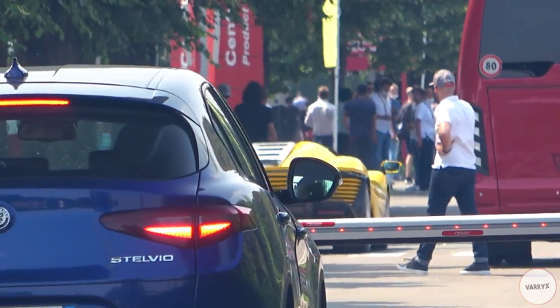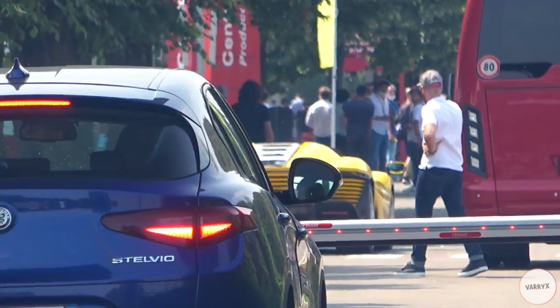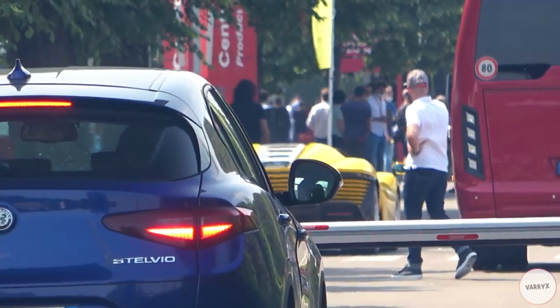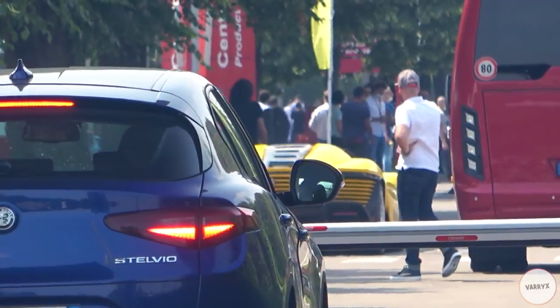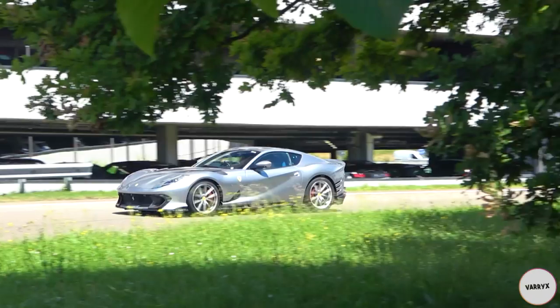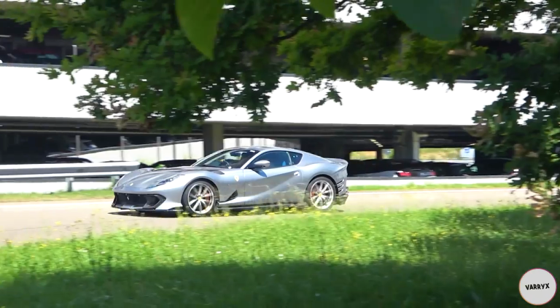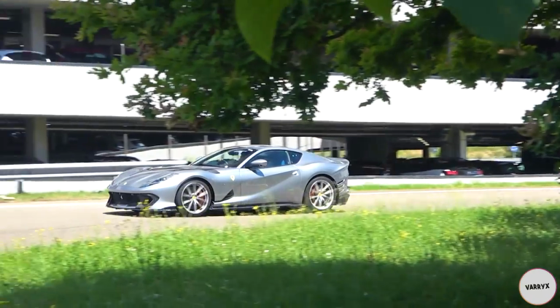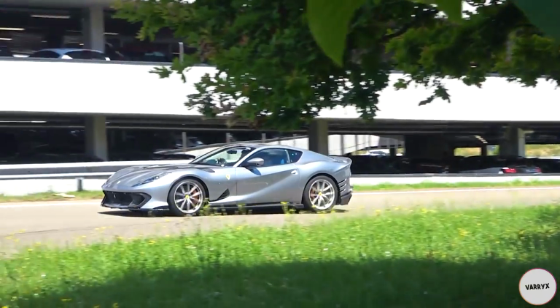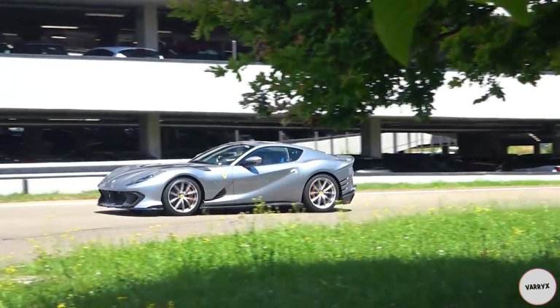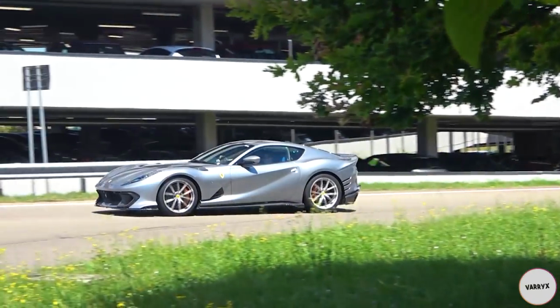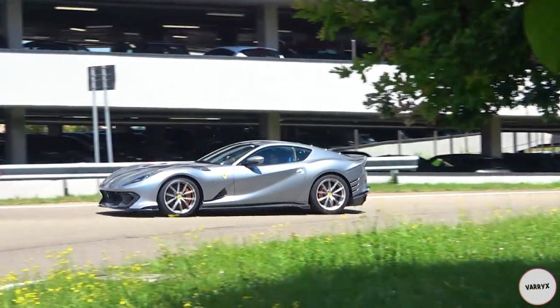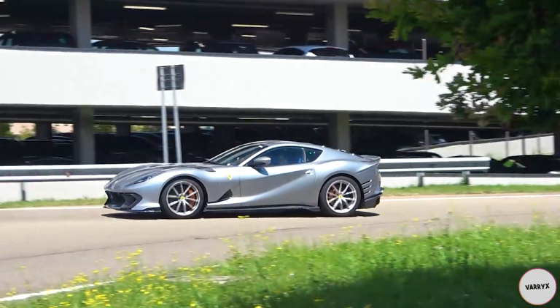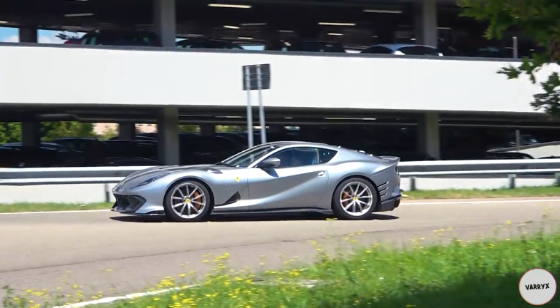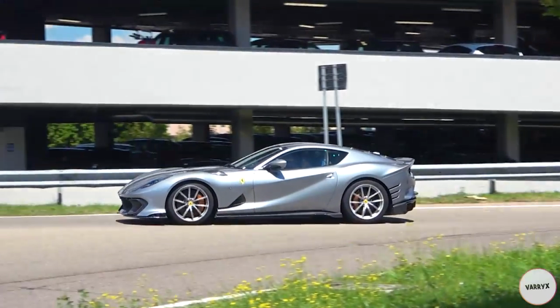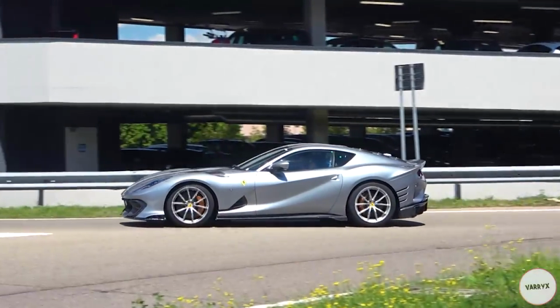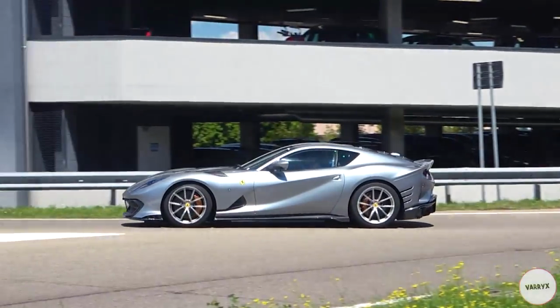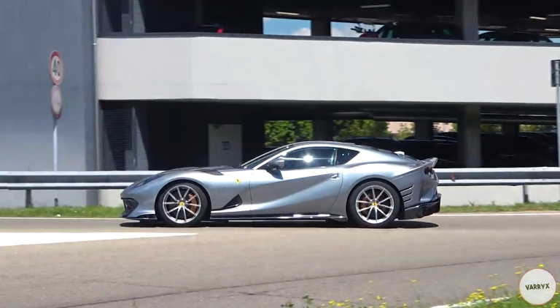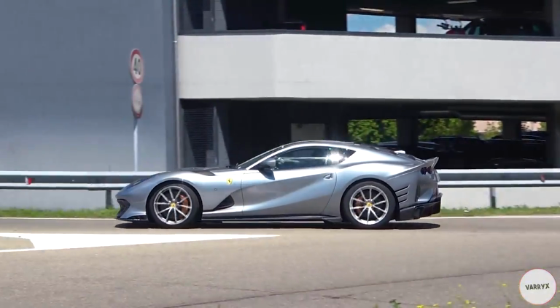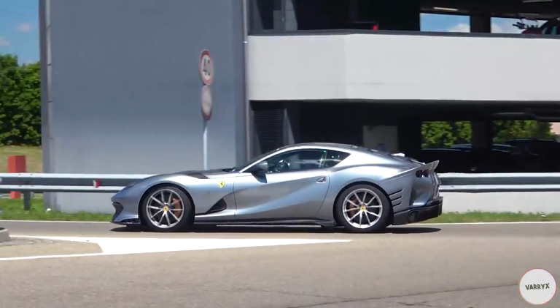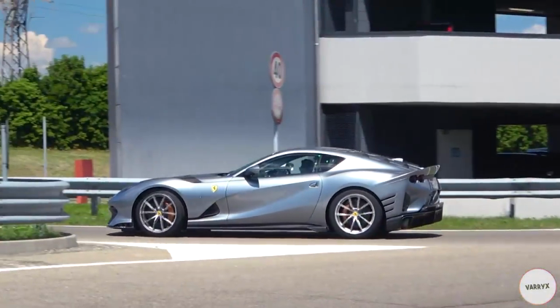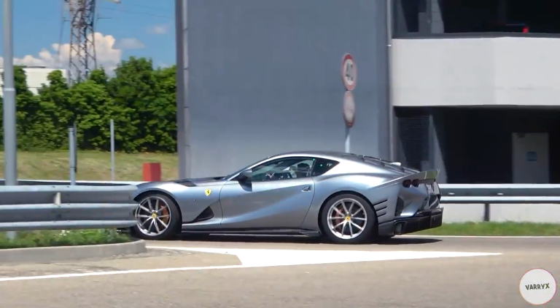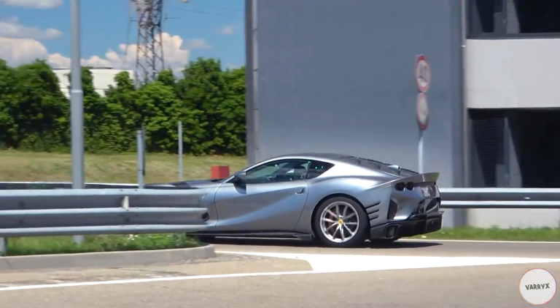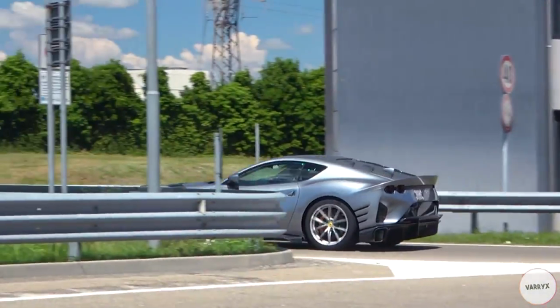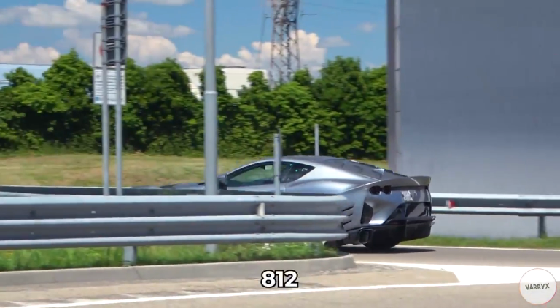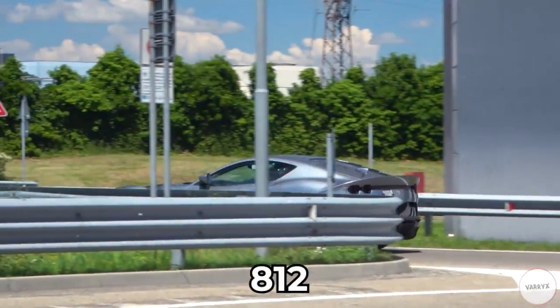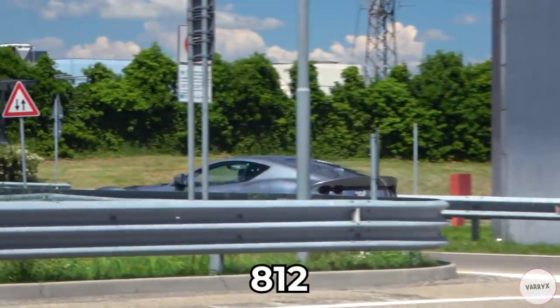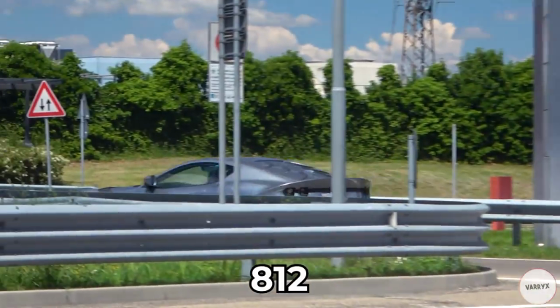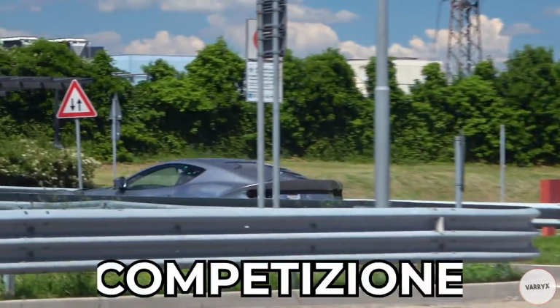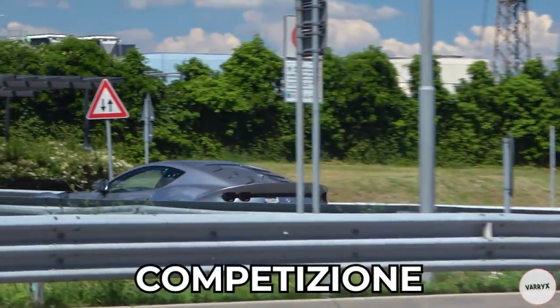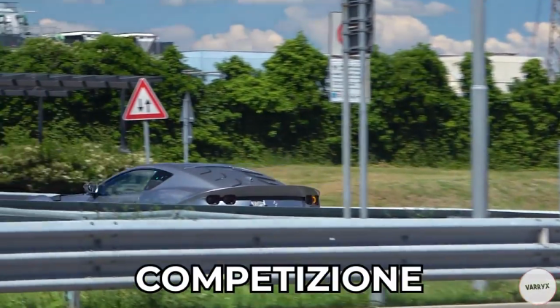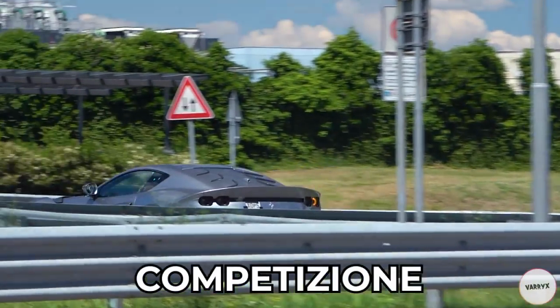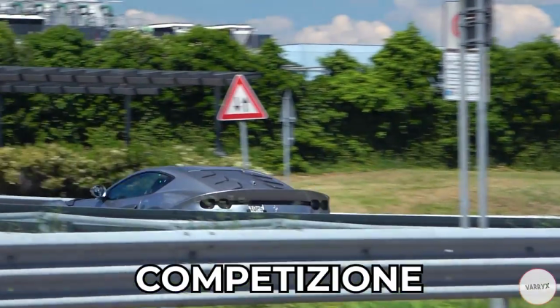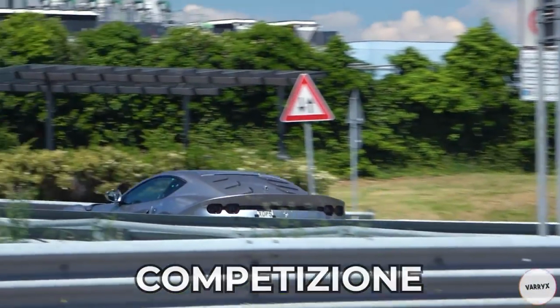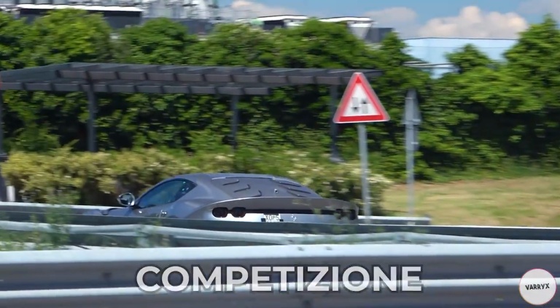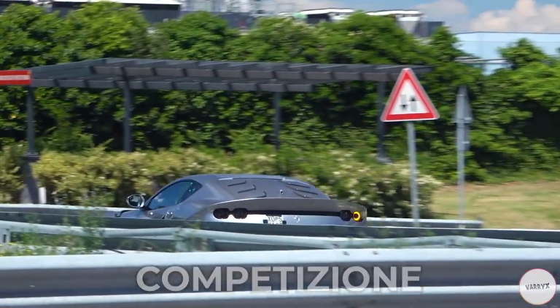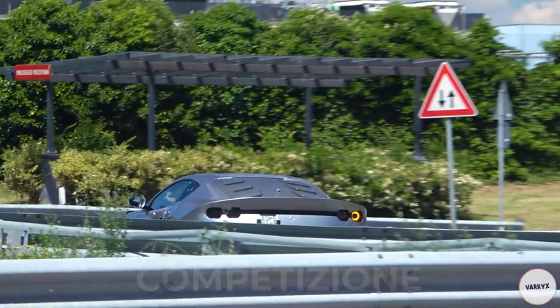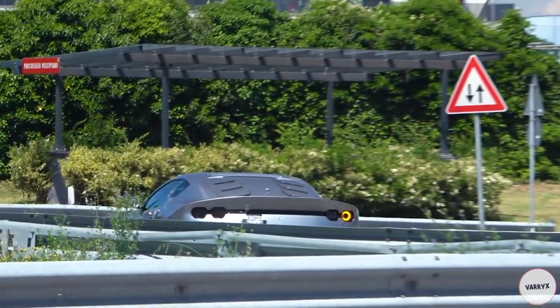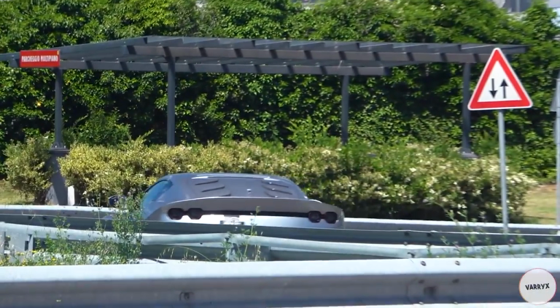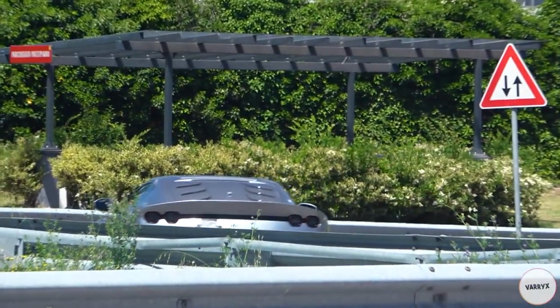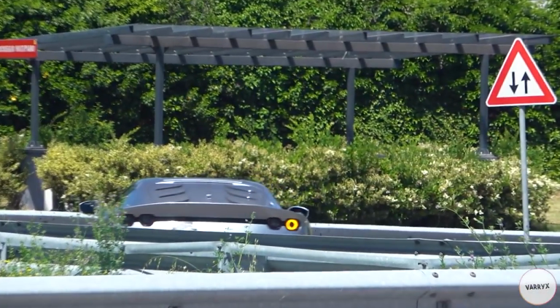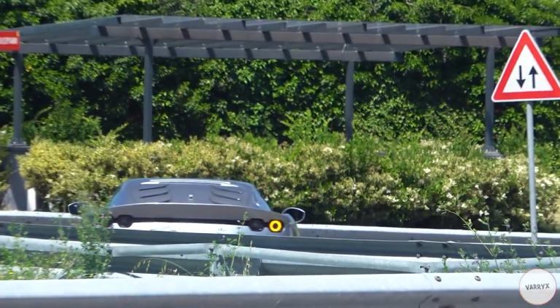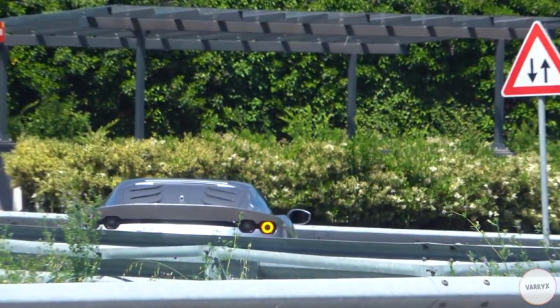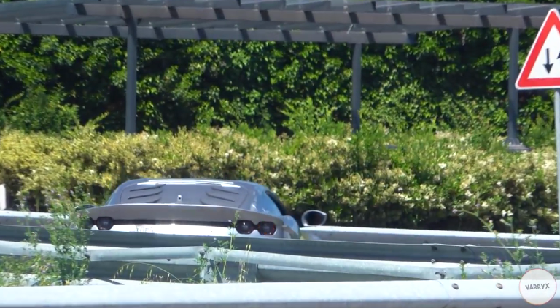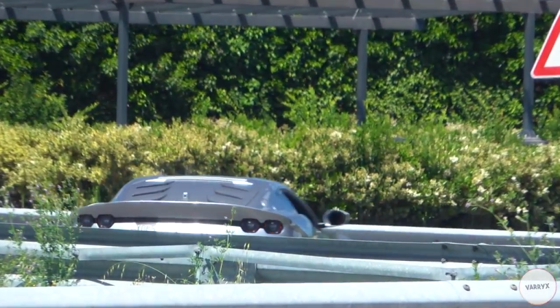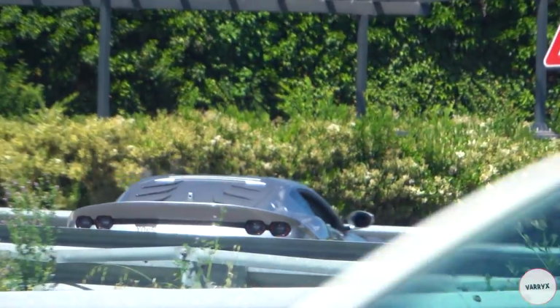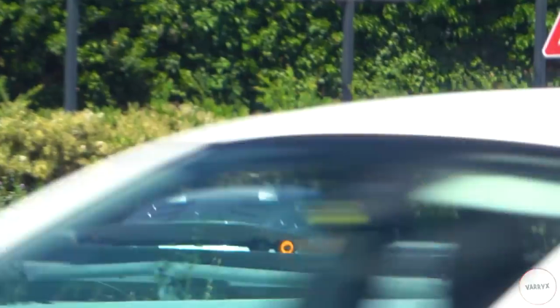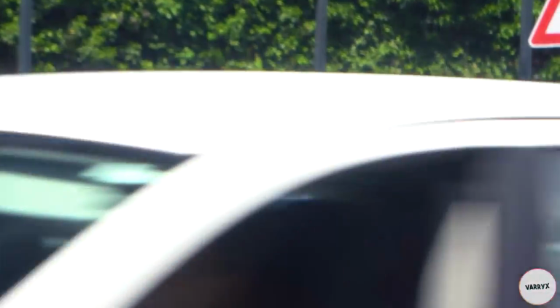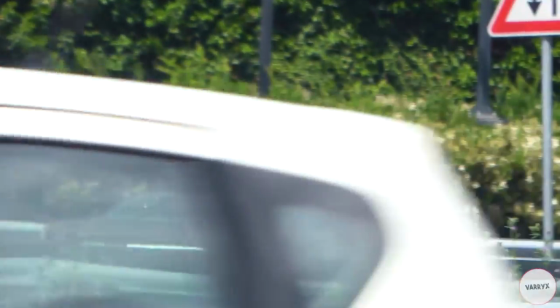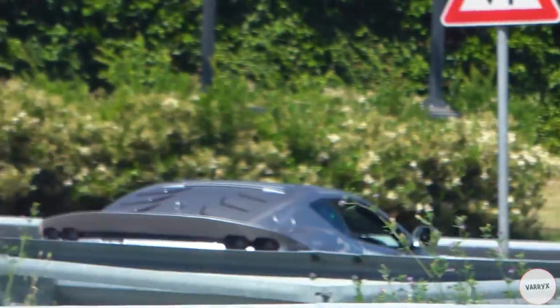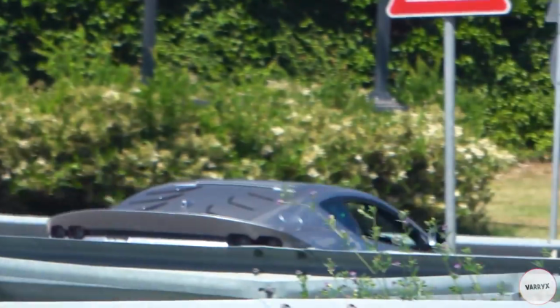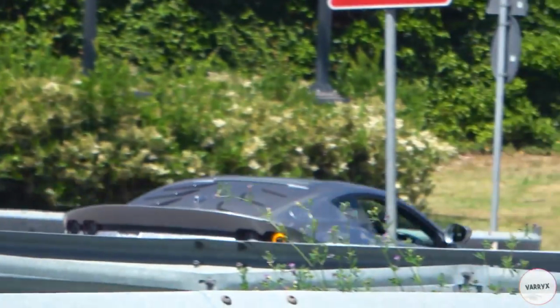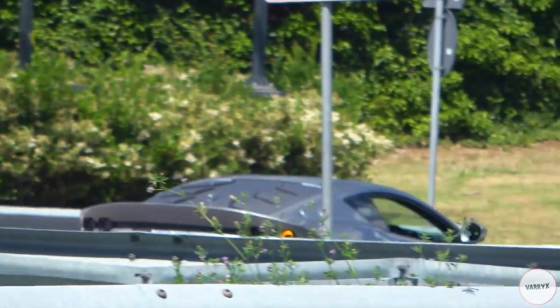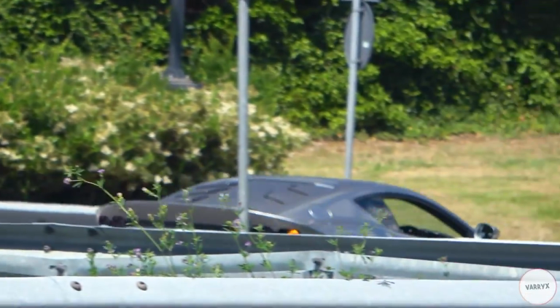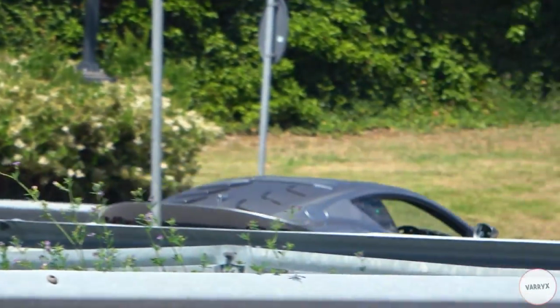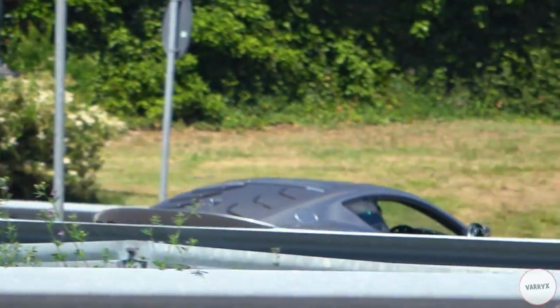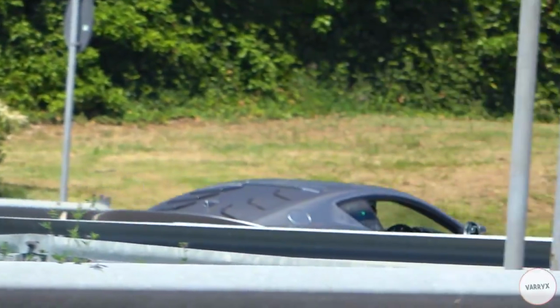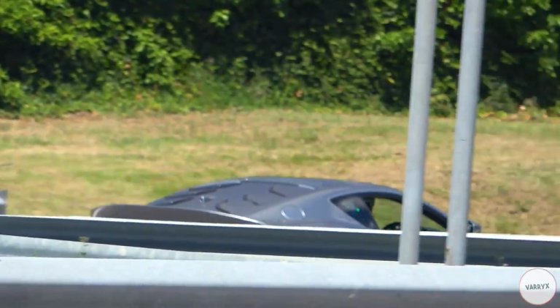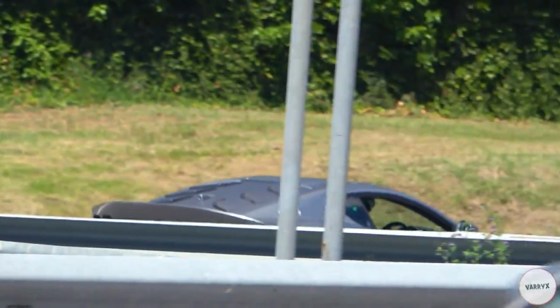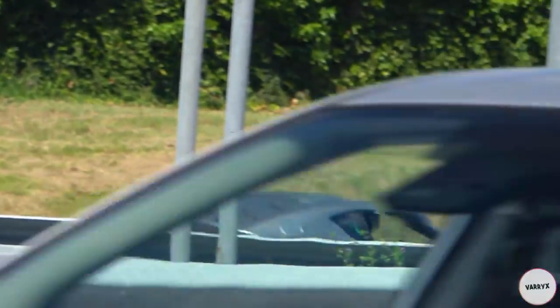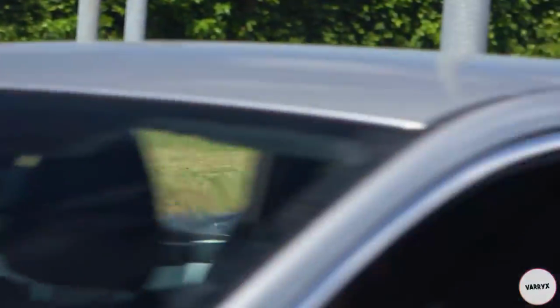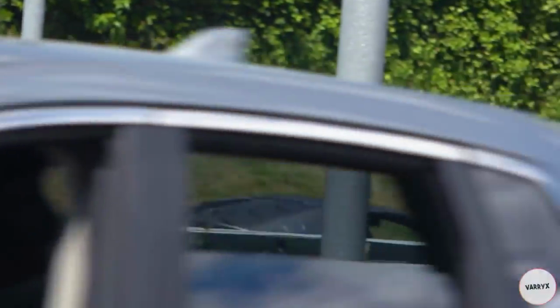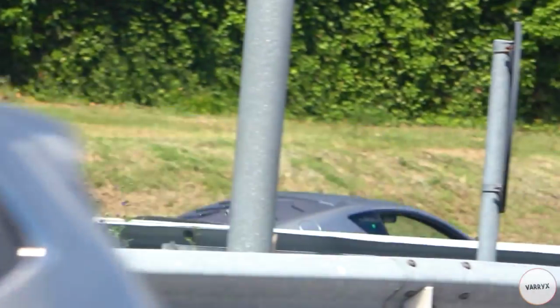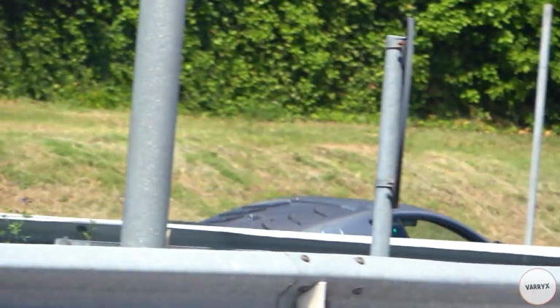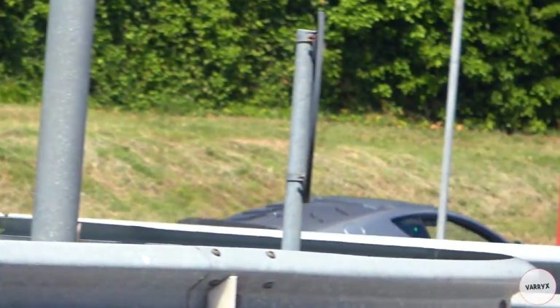Now let's move on to this full grey A12 Competizione without the iconic livery! Pretty classy if you ask me!